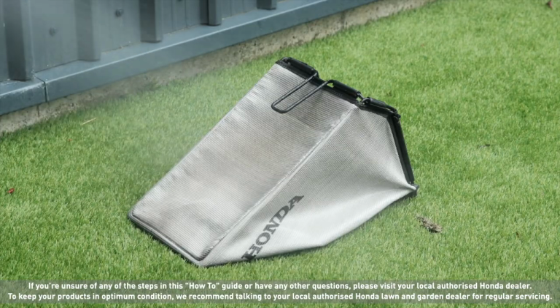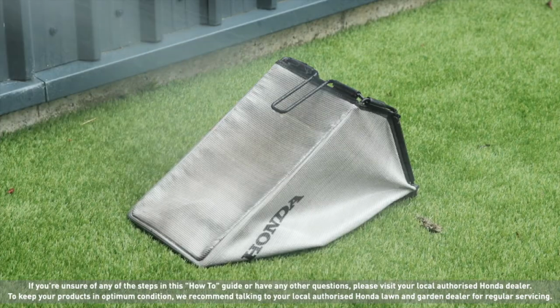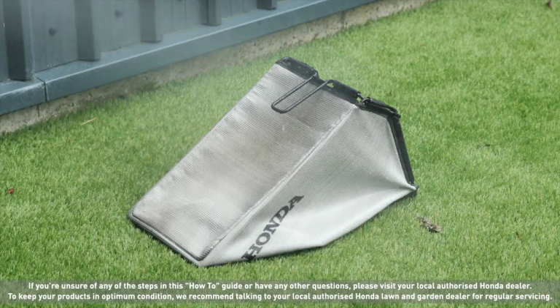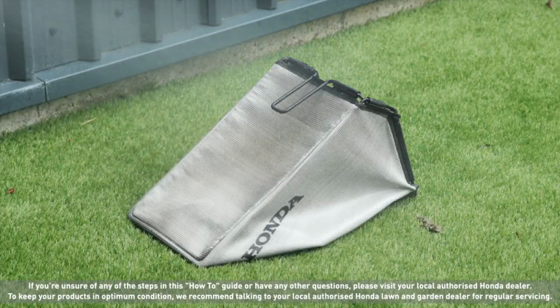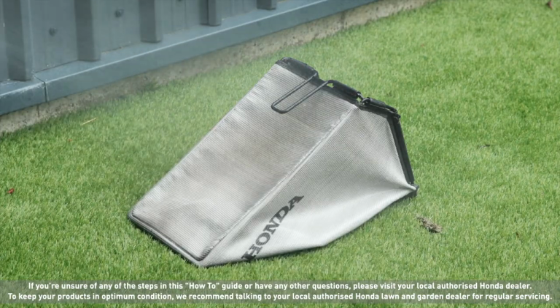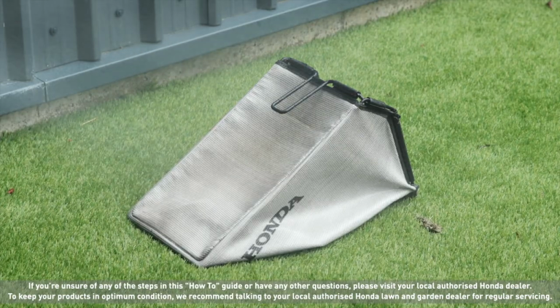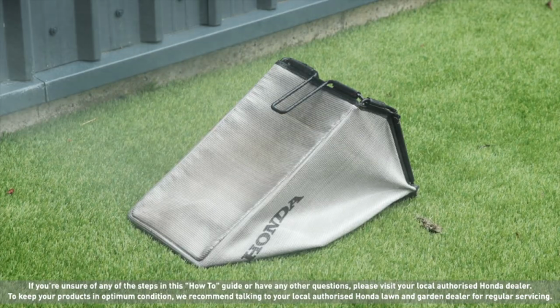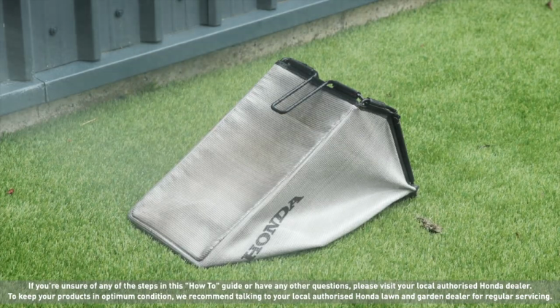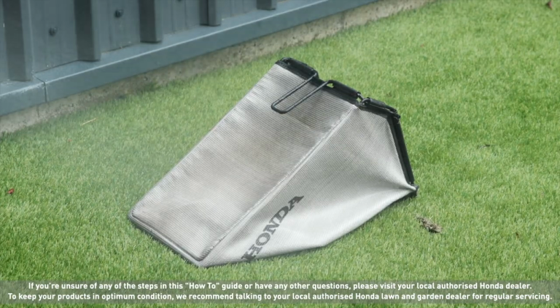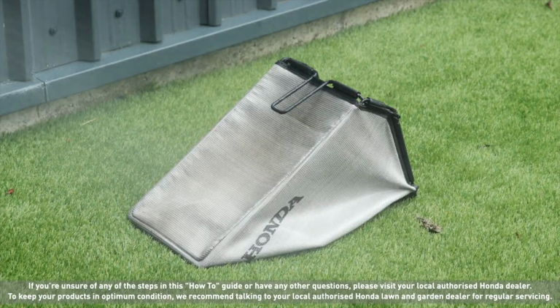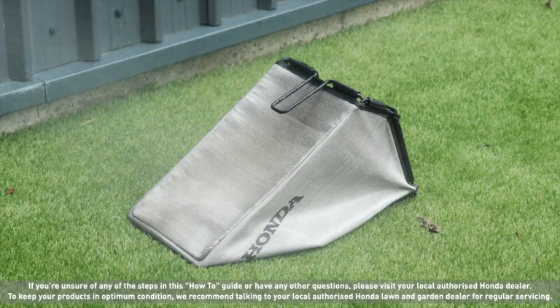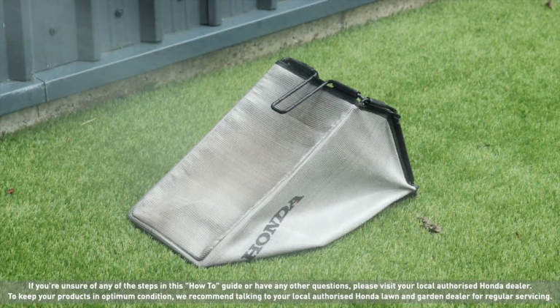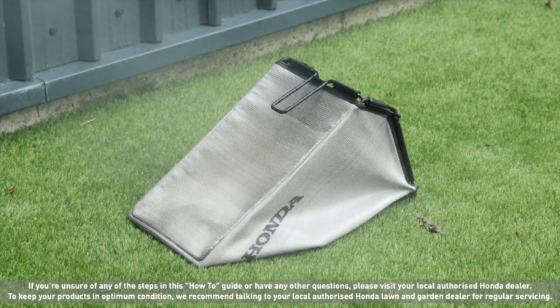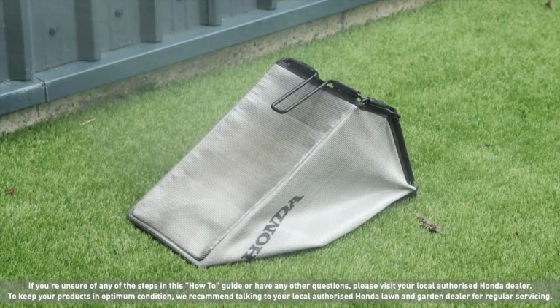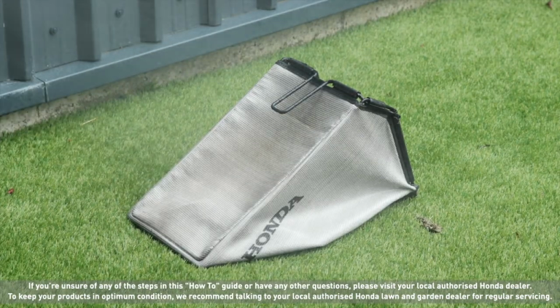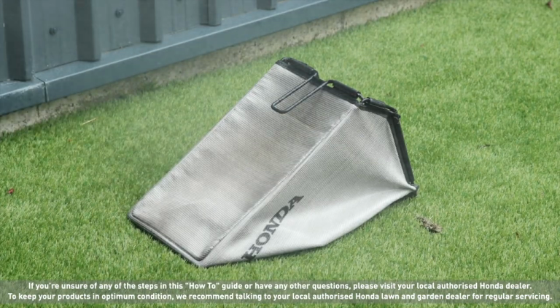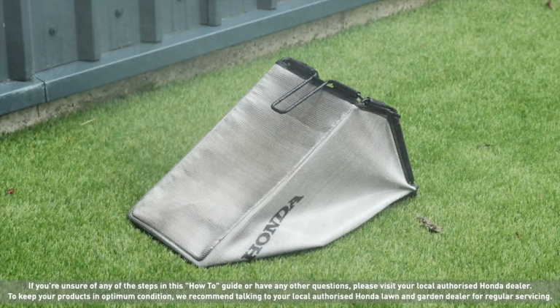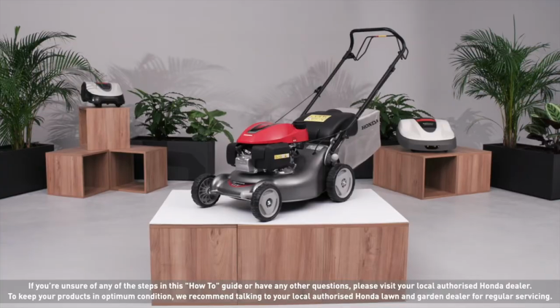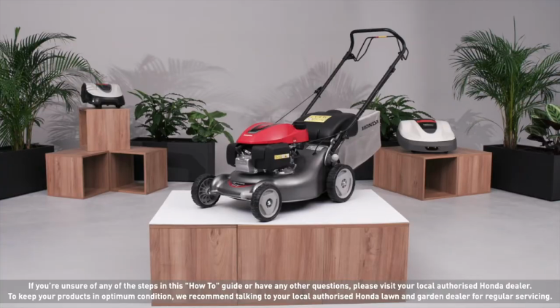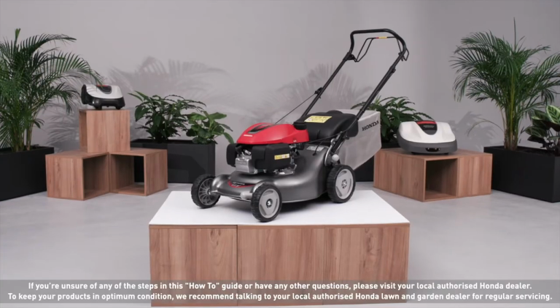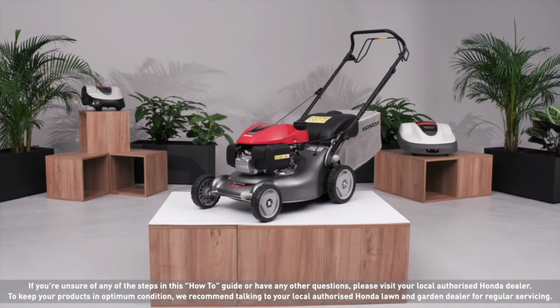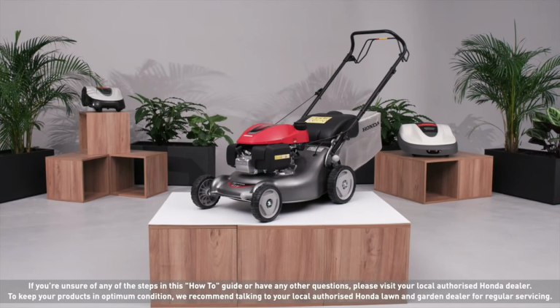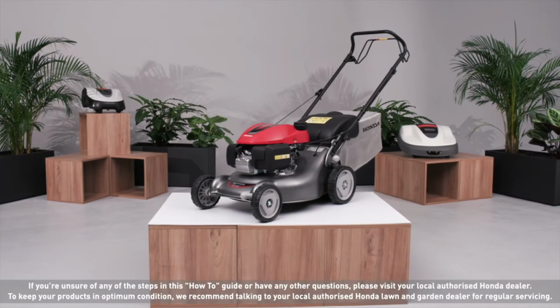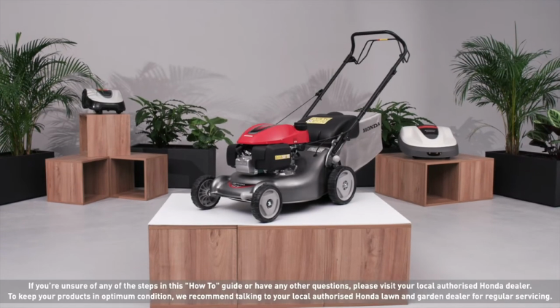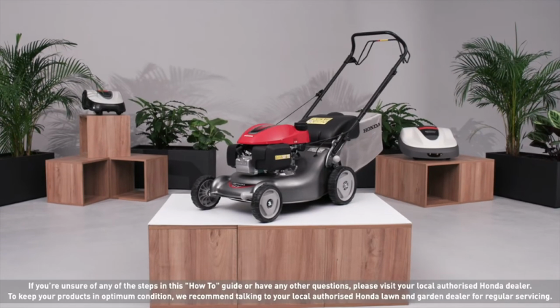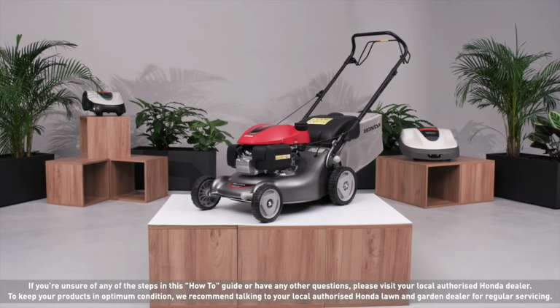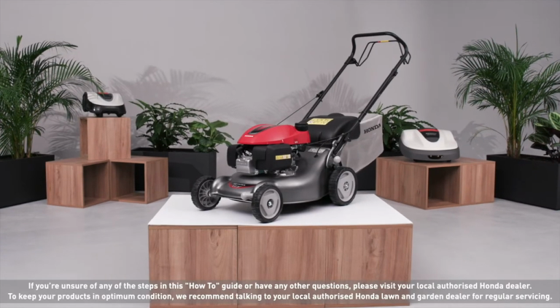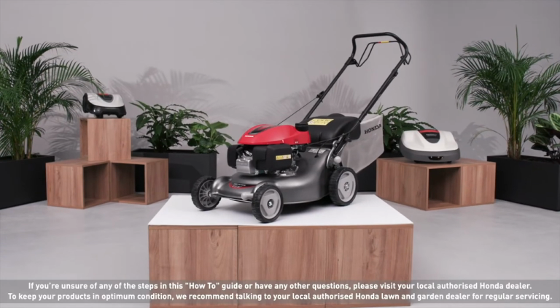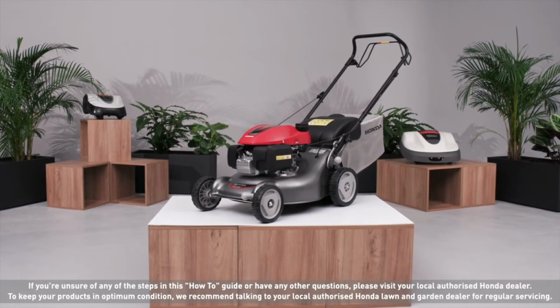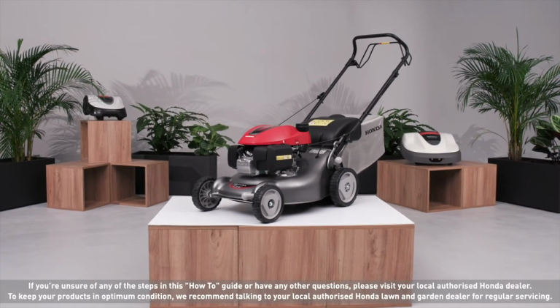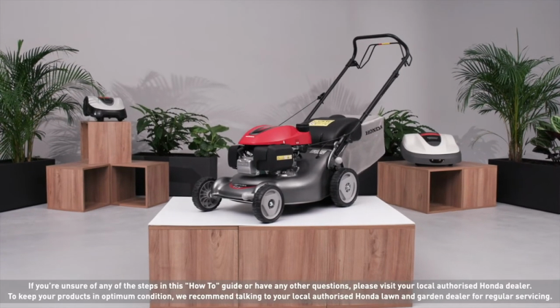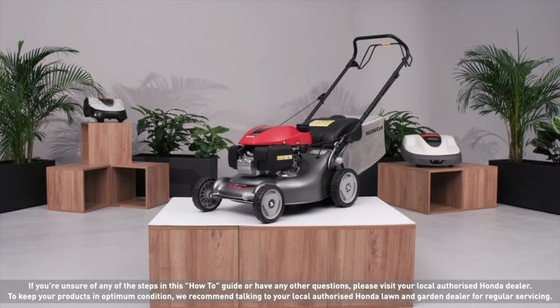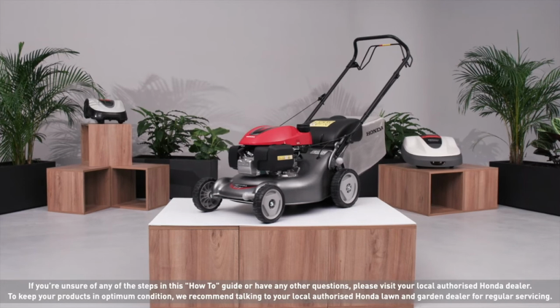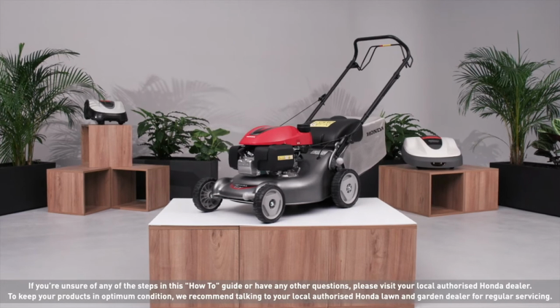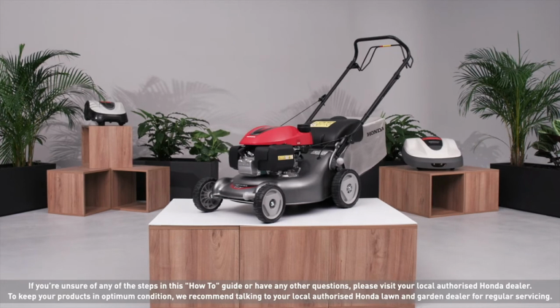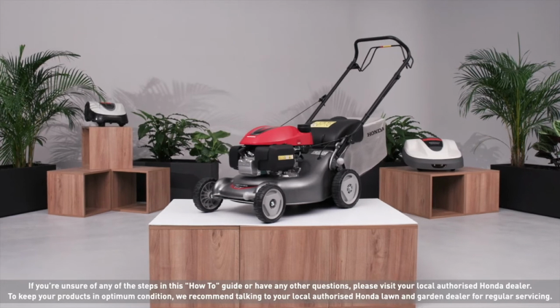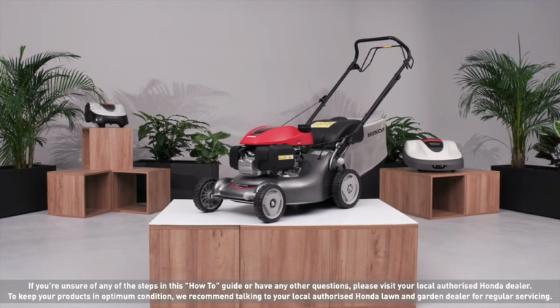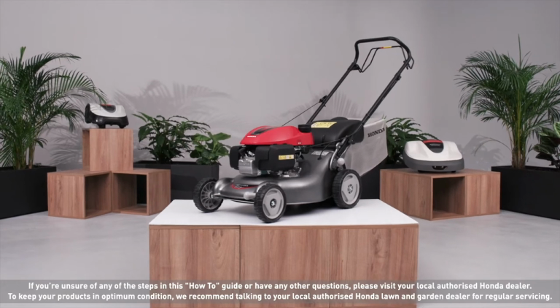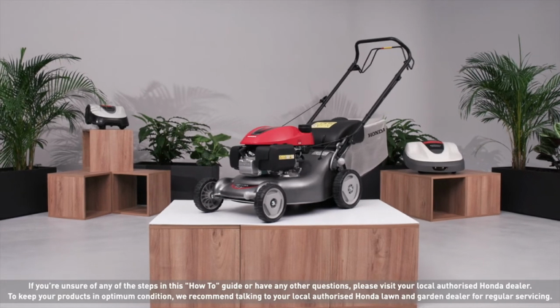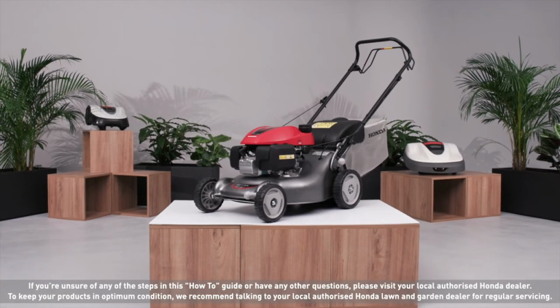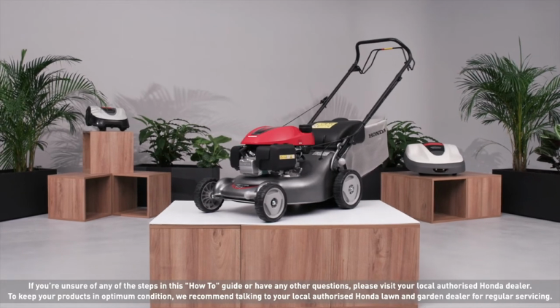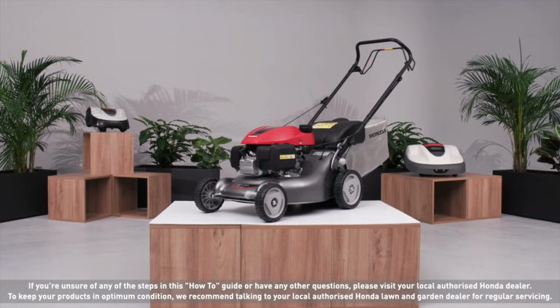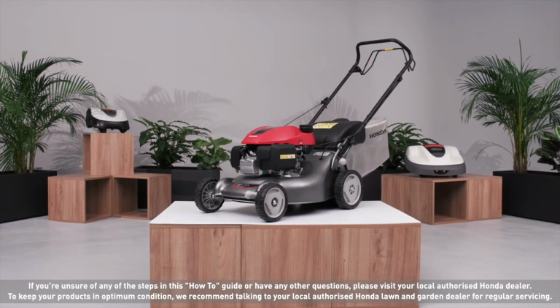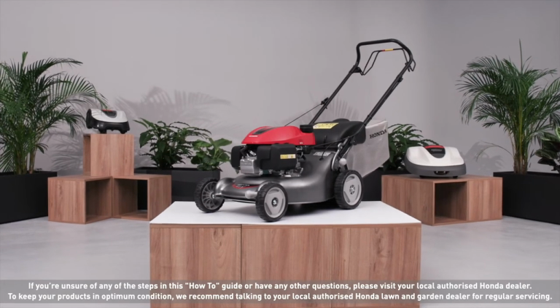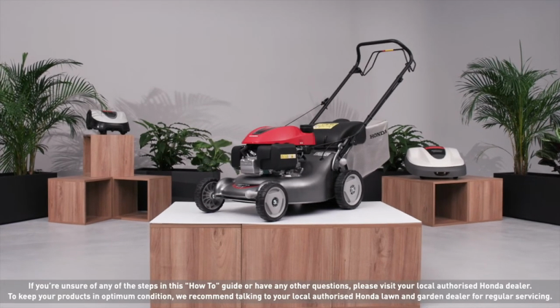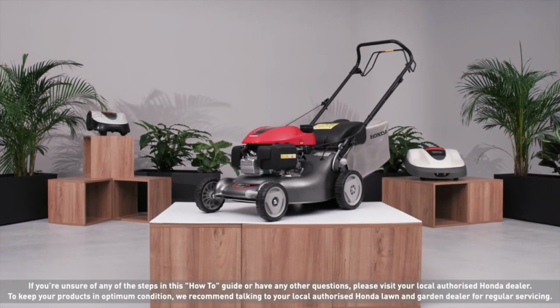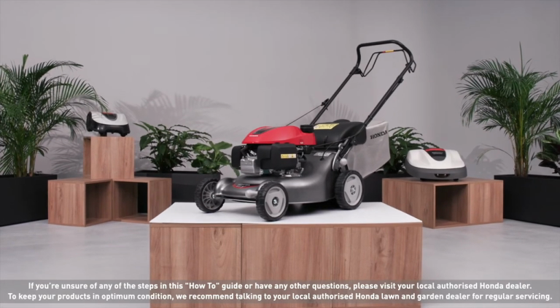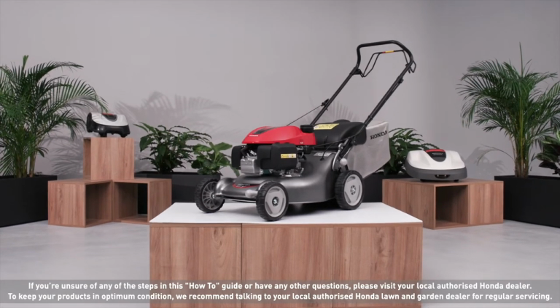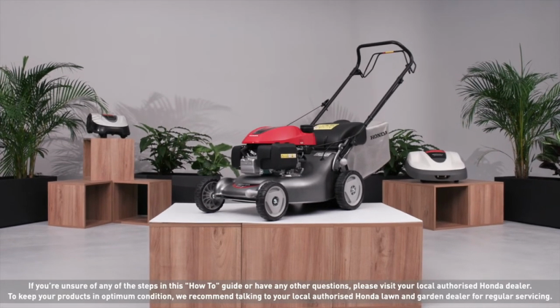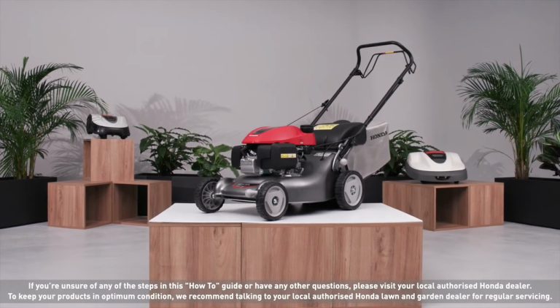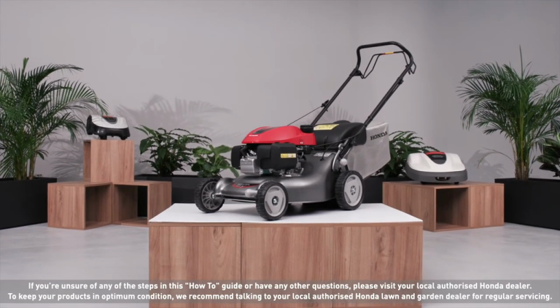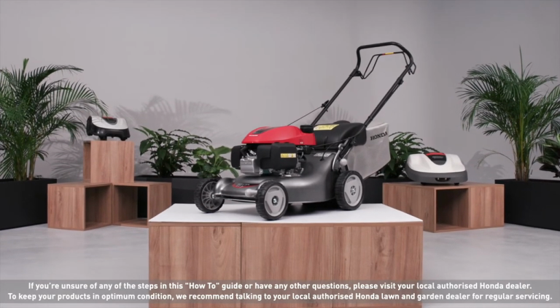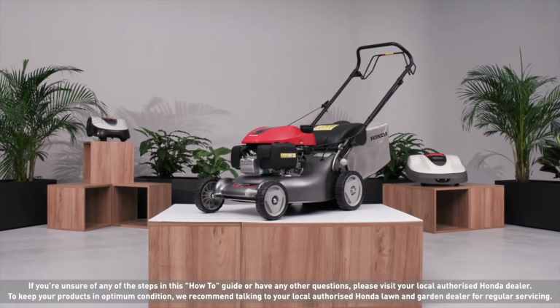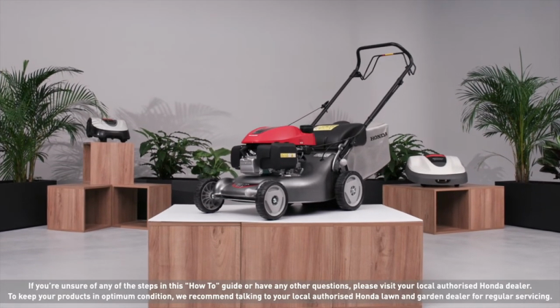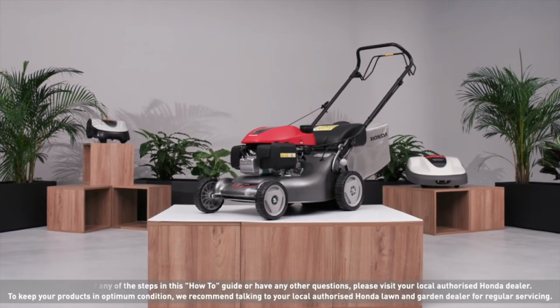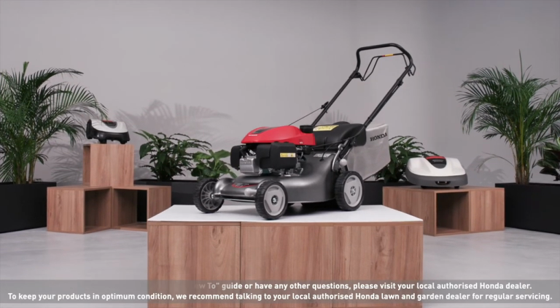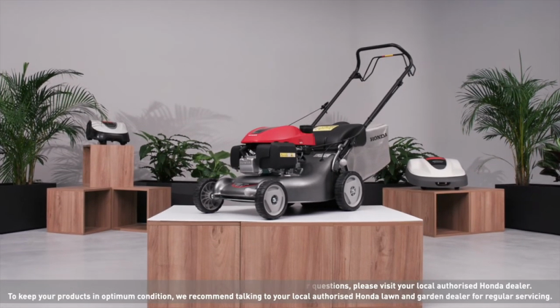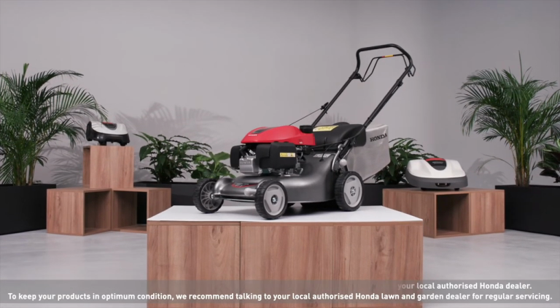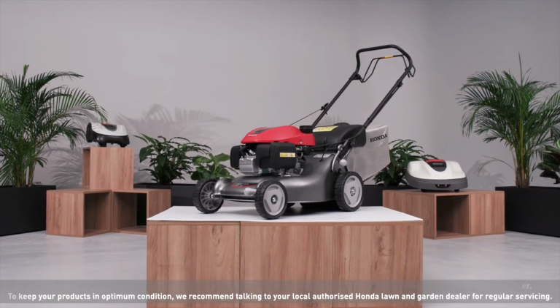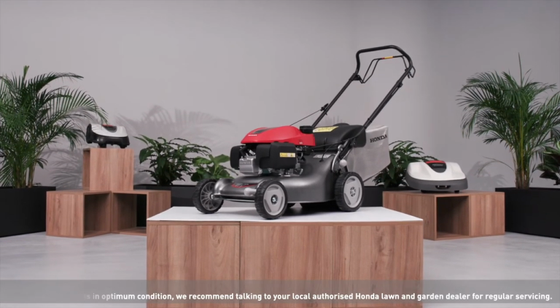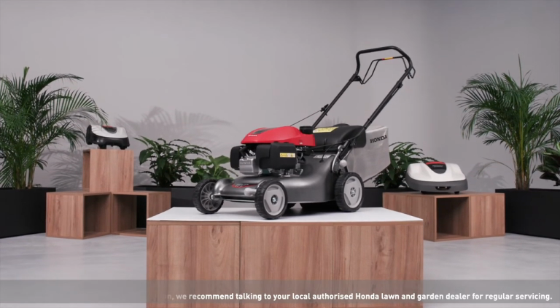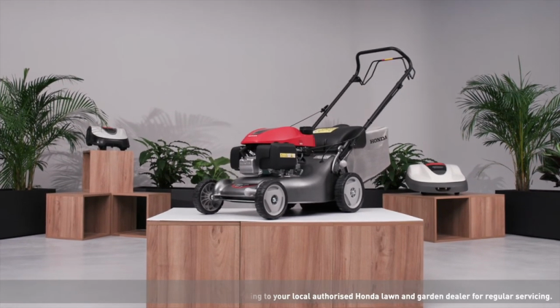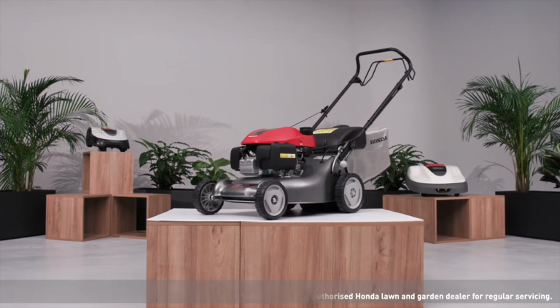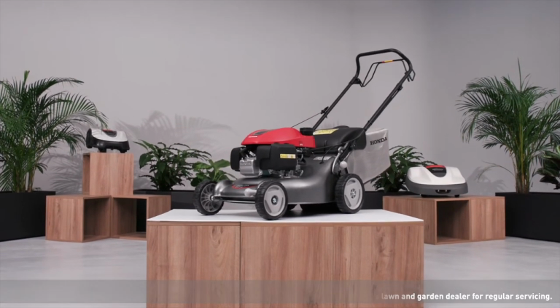Store your lawn mower away in your shed or garage over the winter, ready to use next spring.